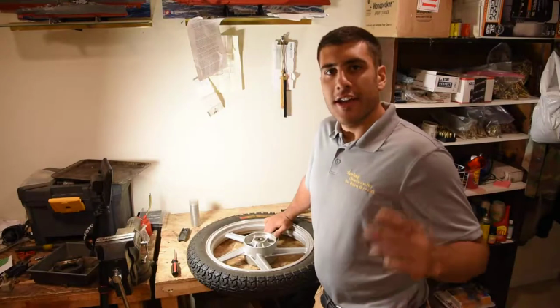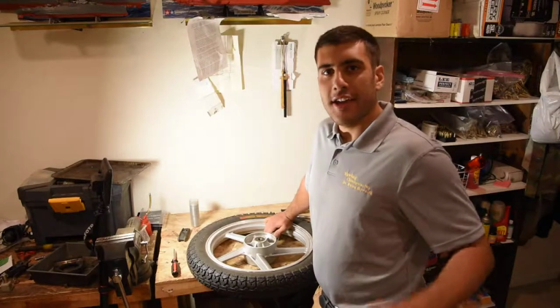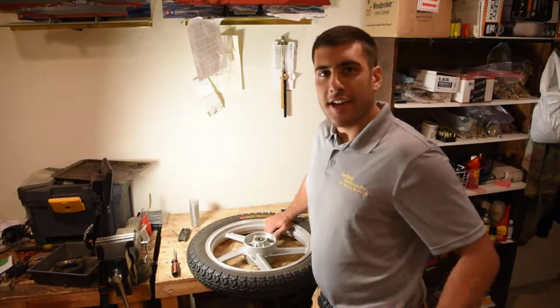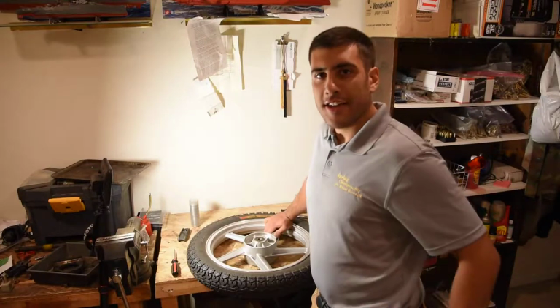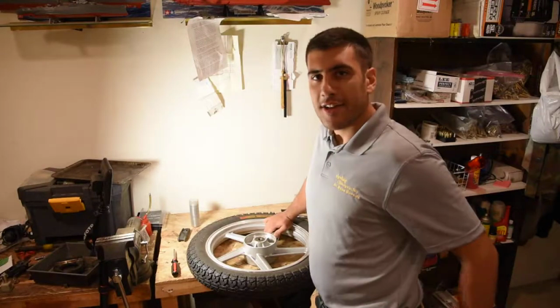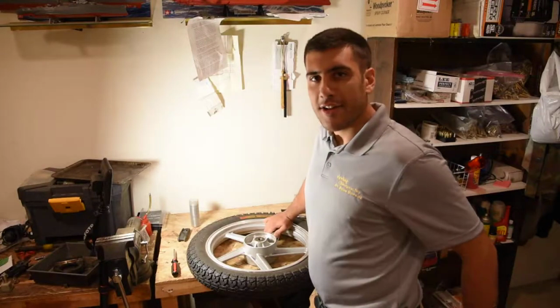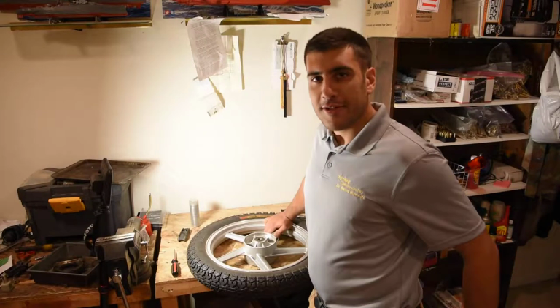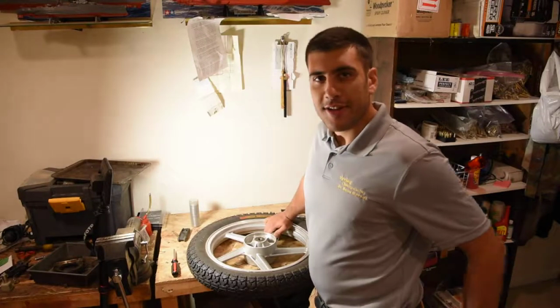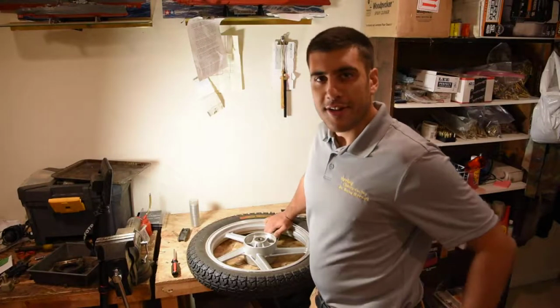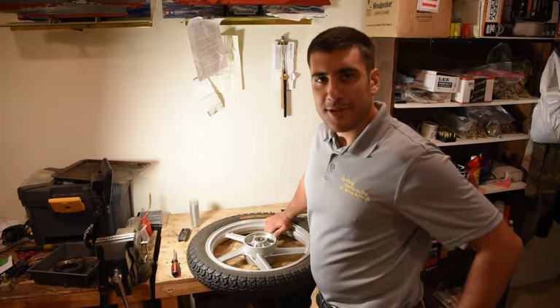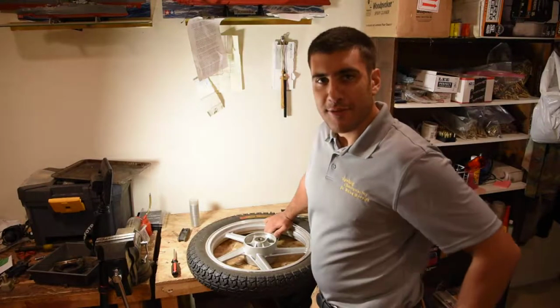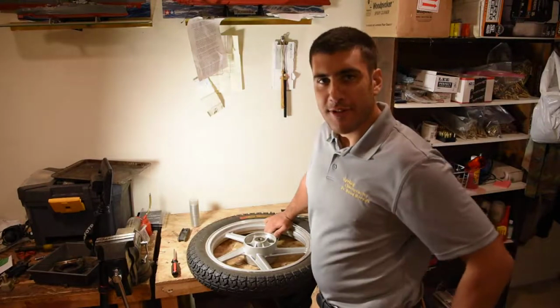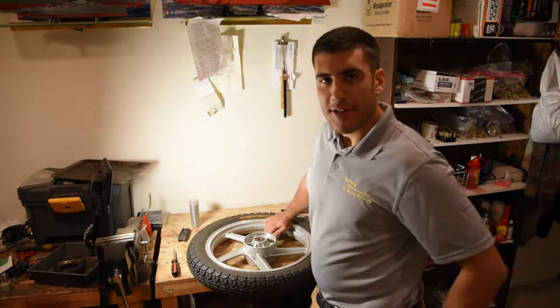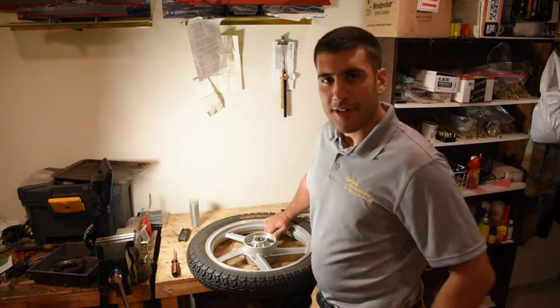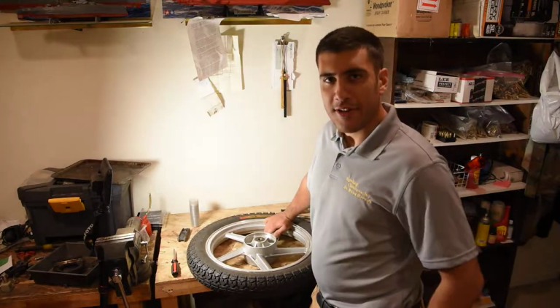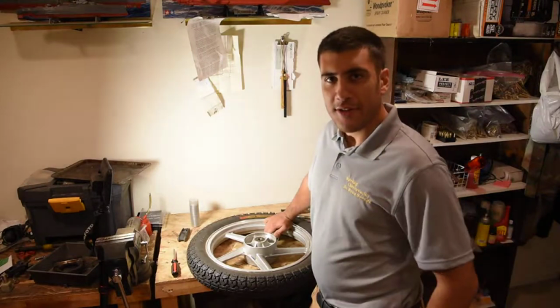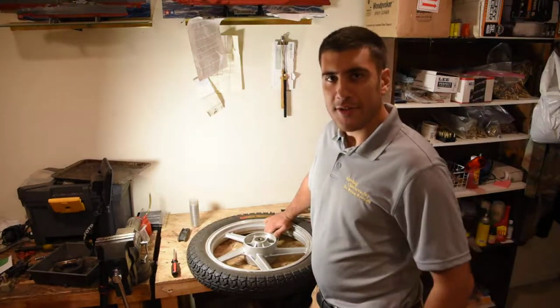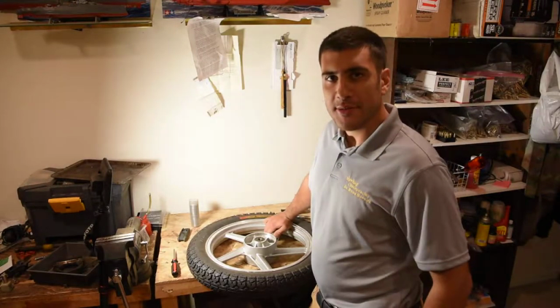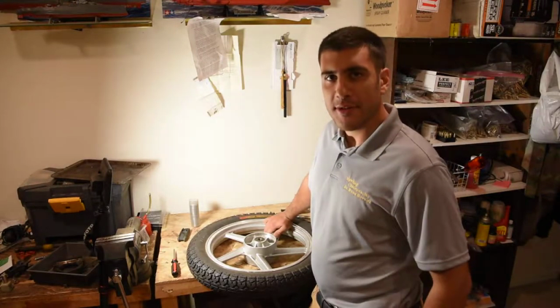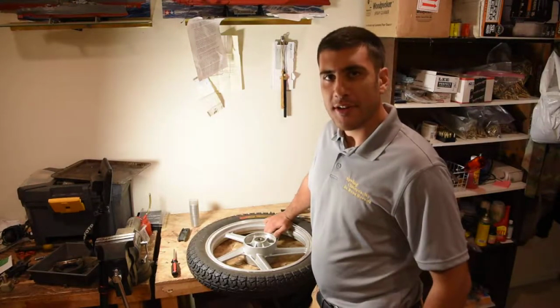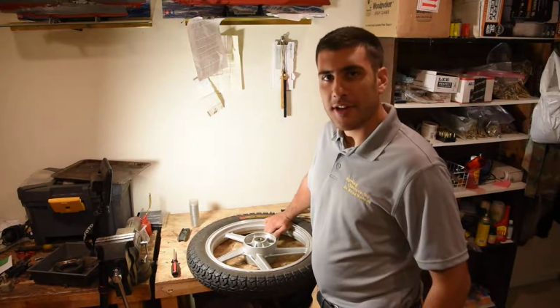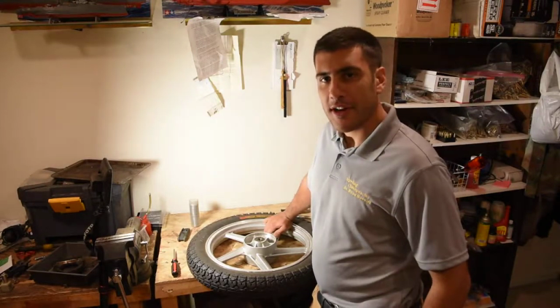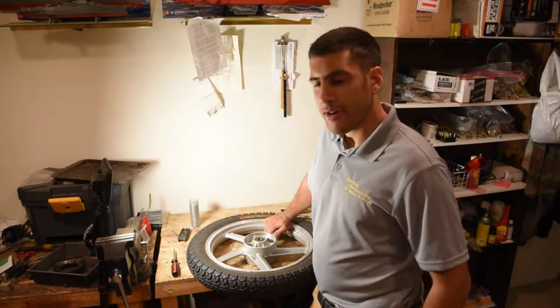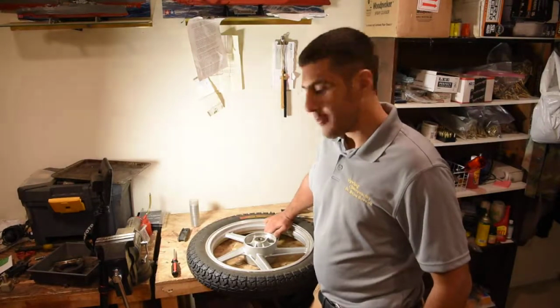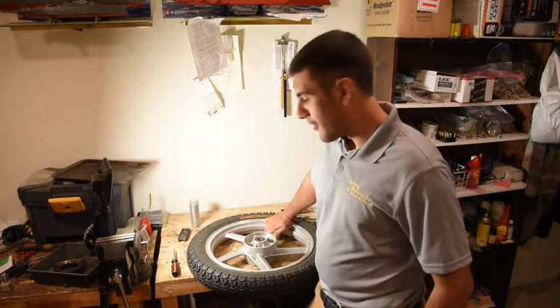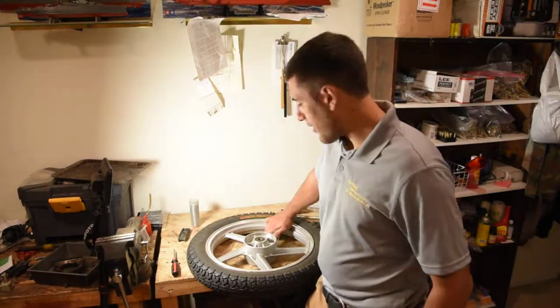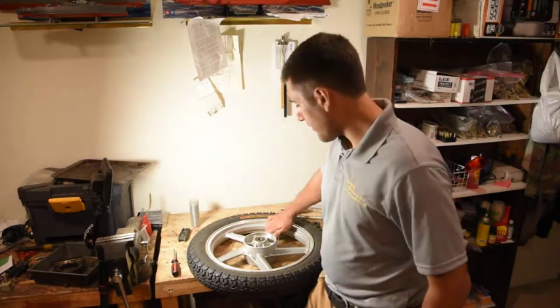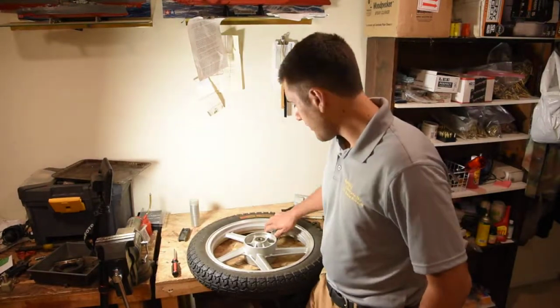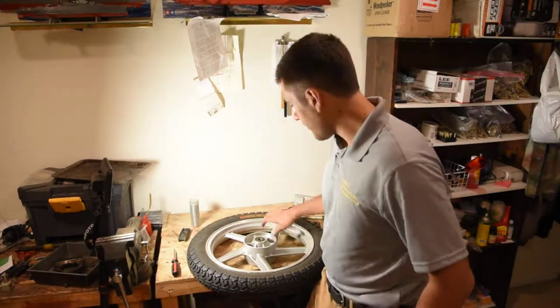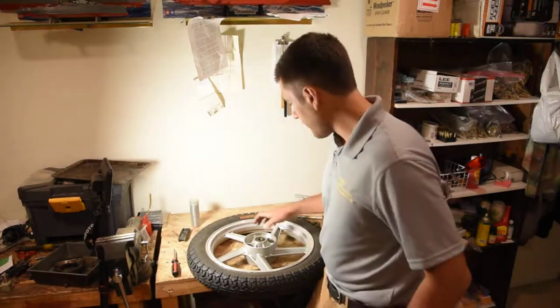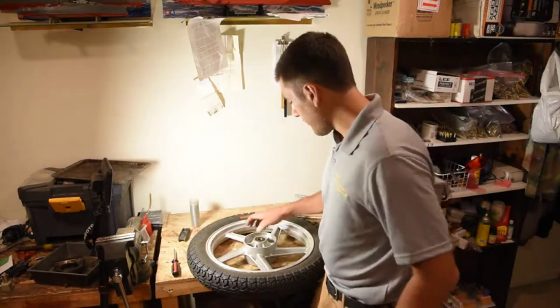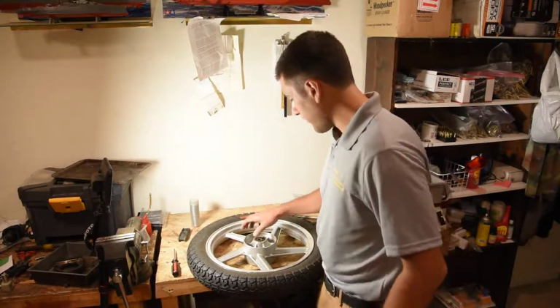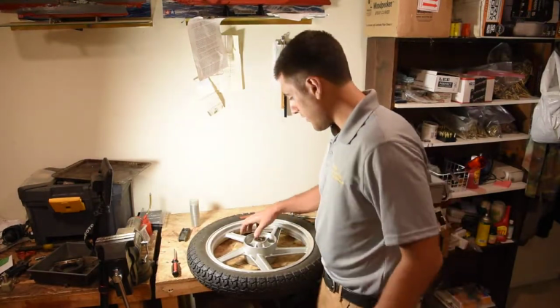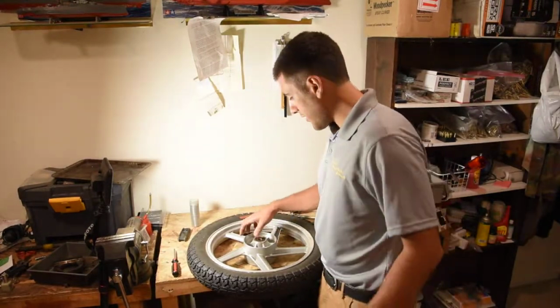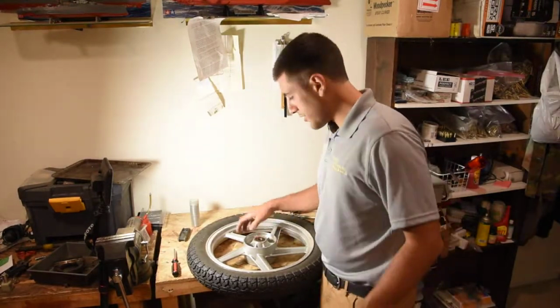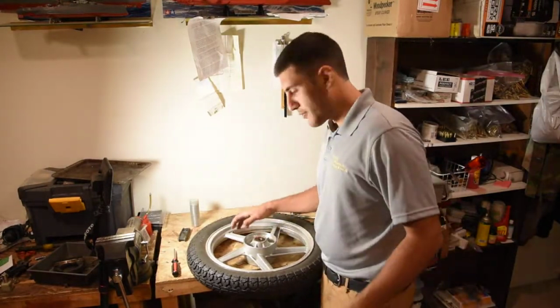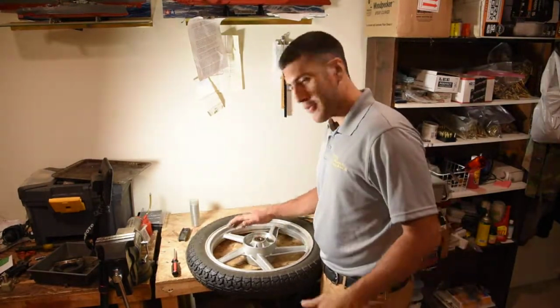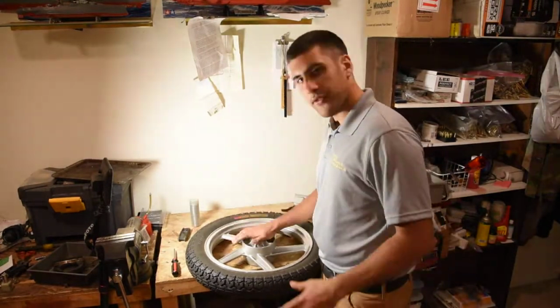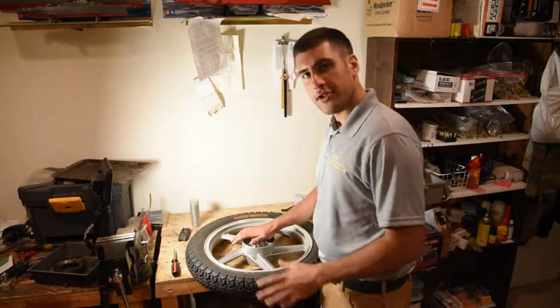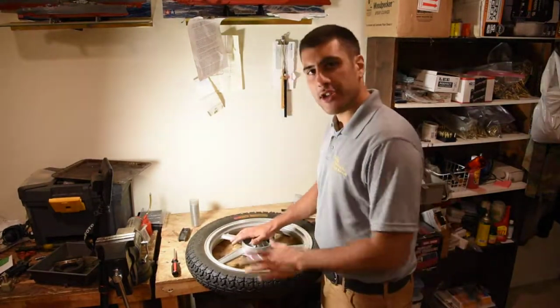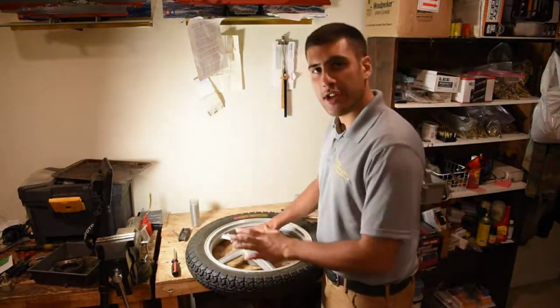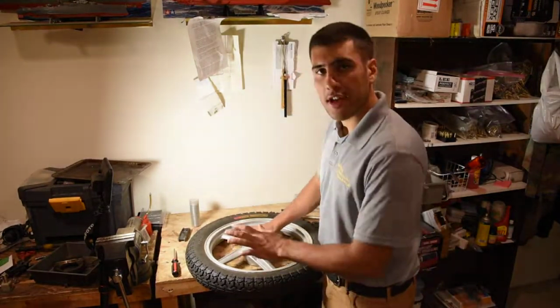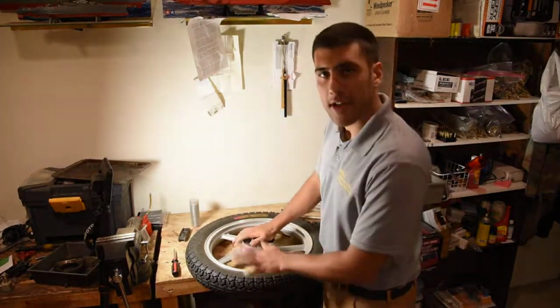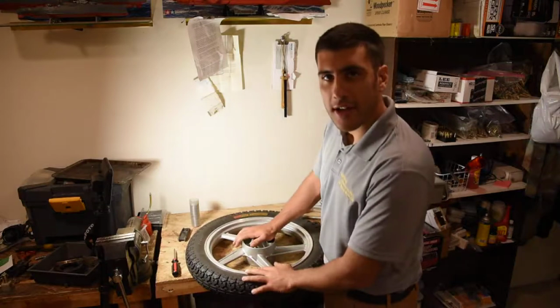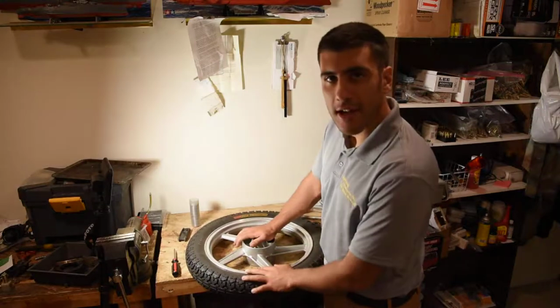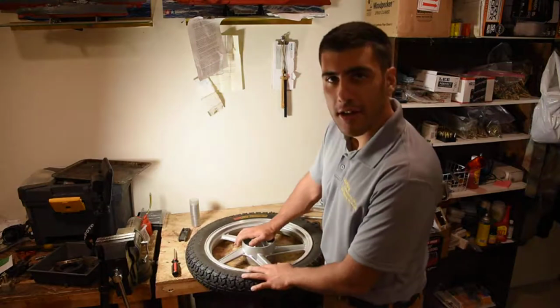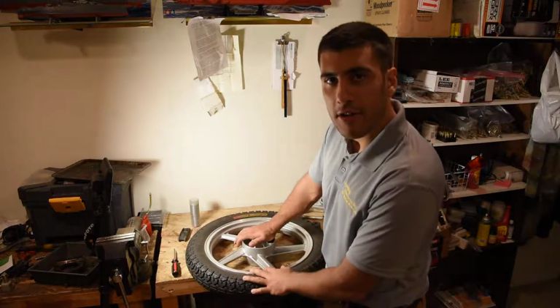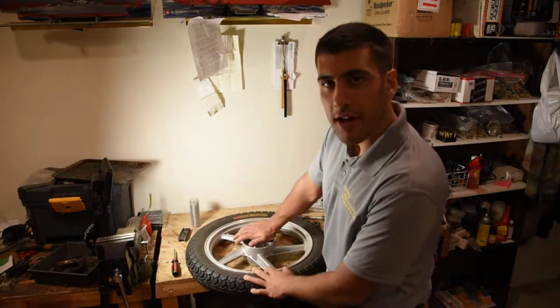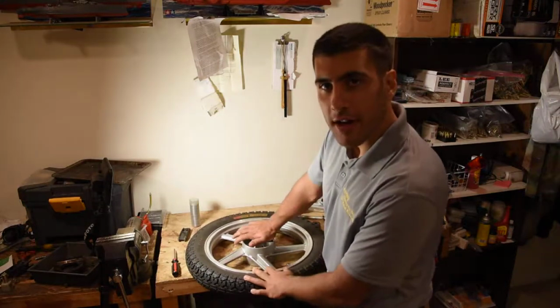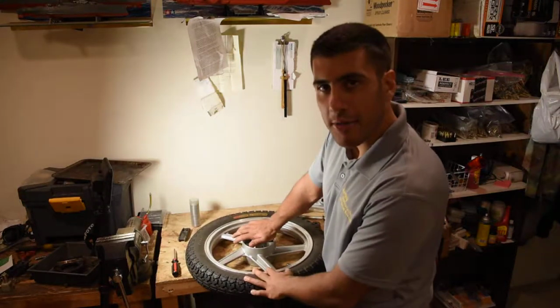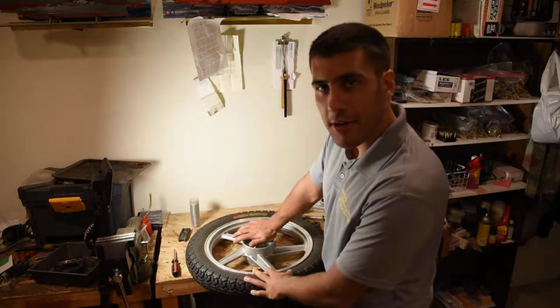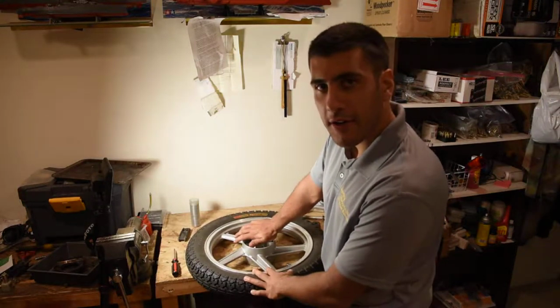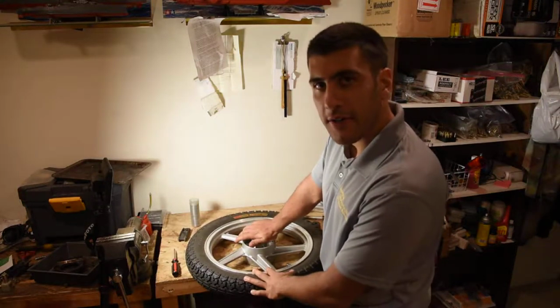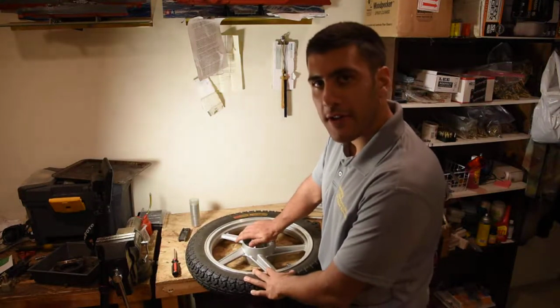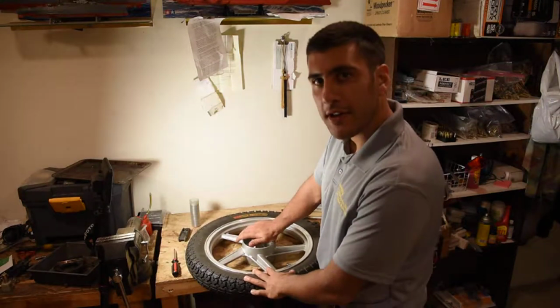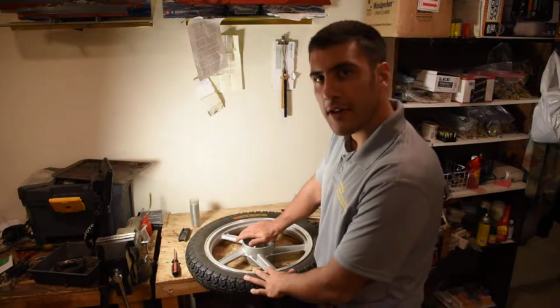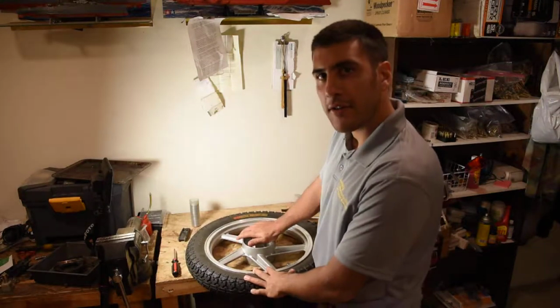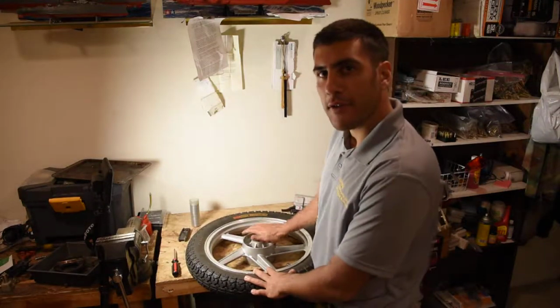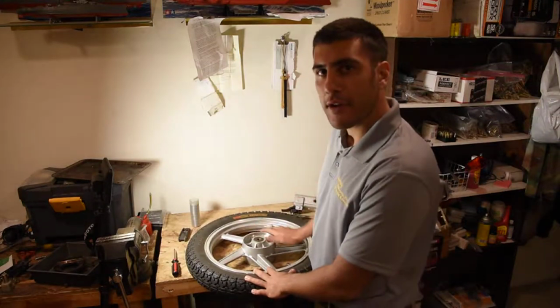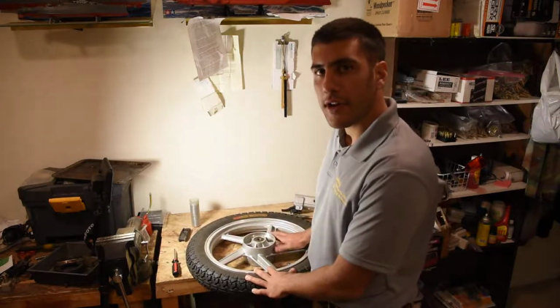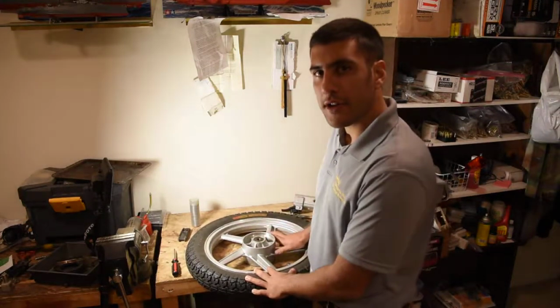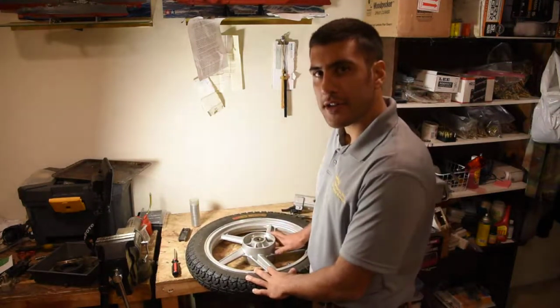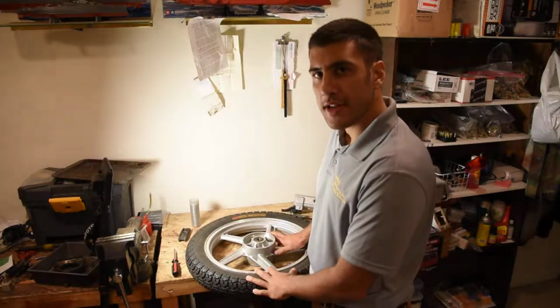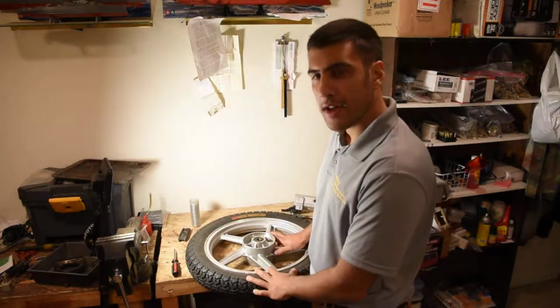Hey y'all, Dr. Perel here, Spring Chiropractic over in Ashford, Virginia. I got a little oddball video for y'all today.